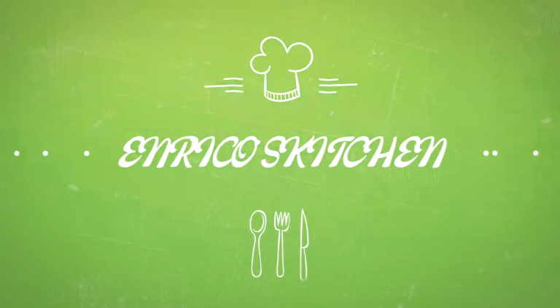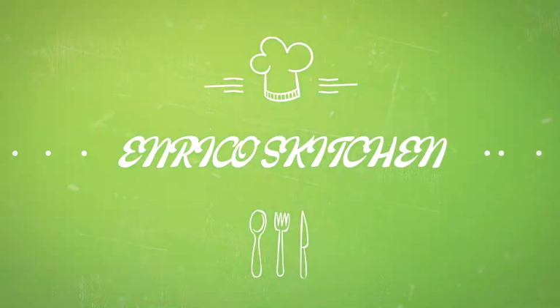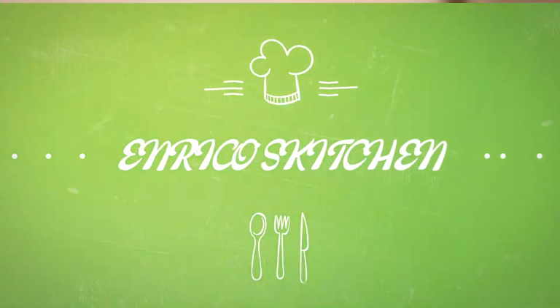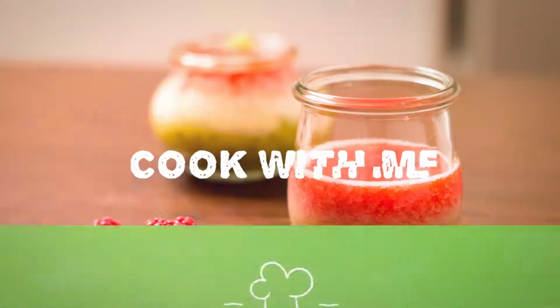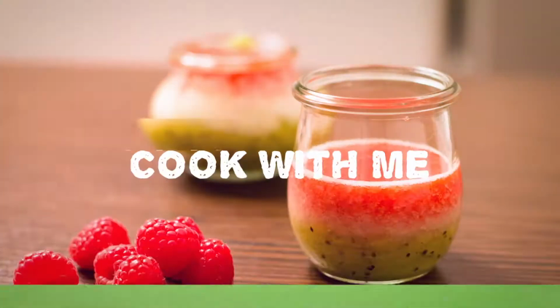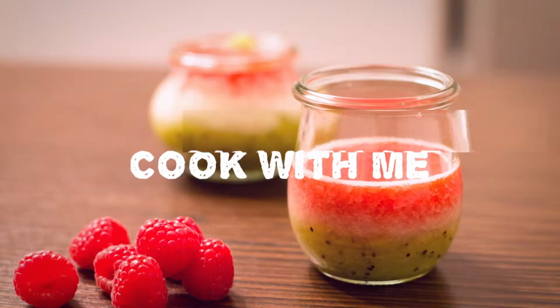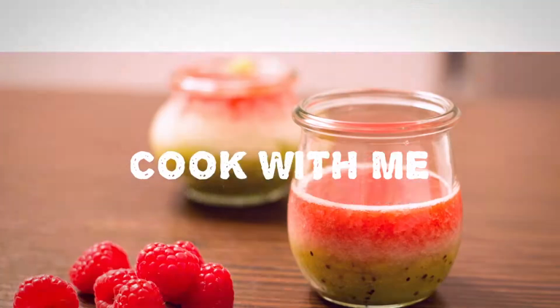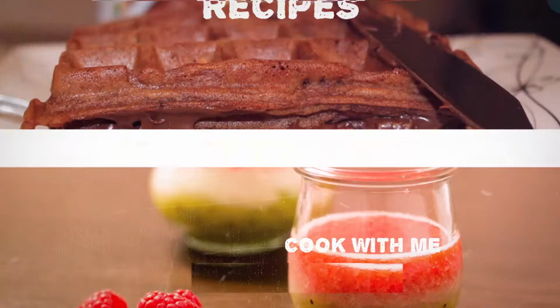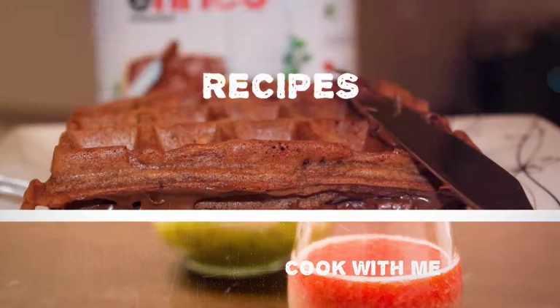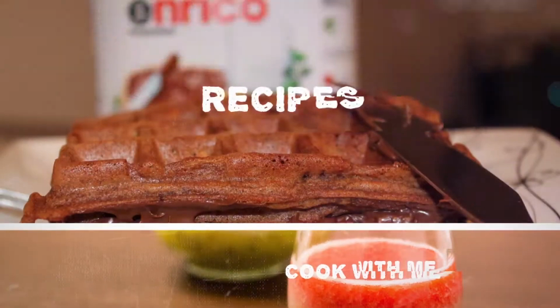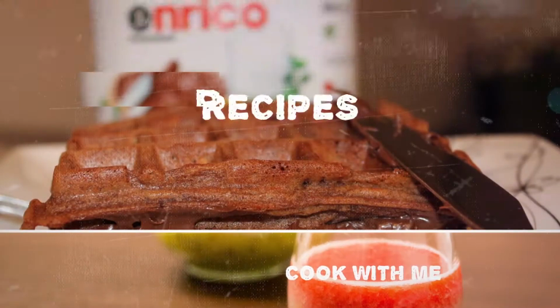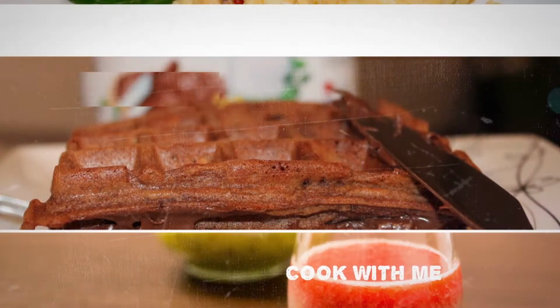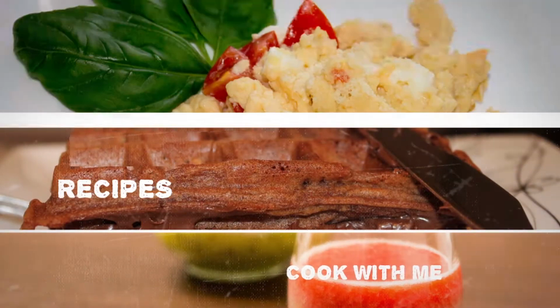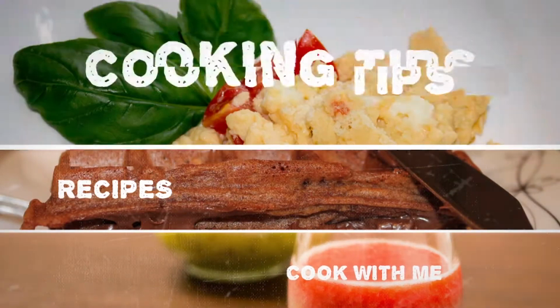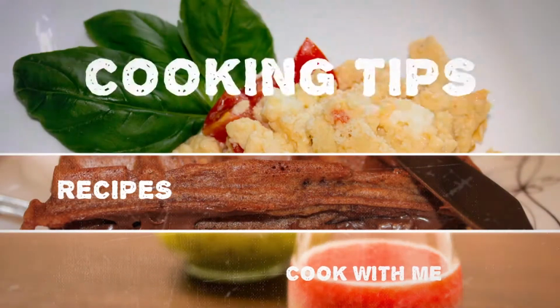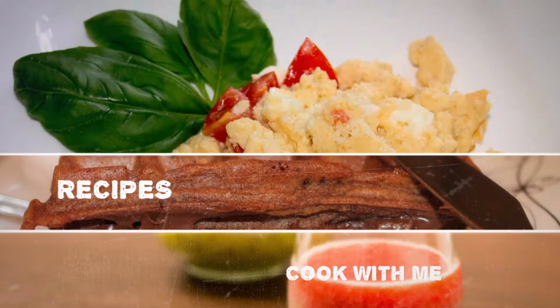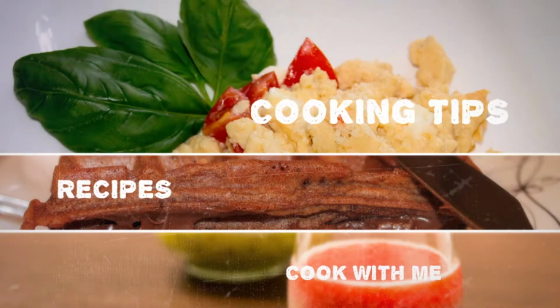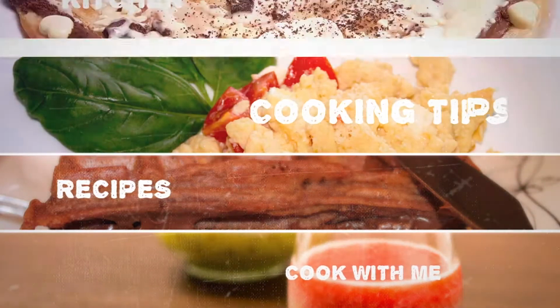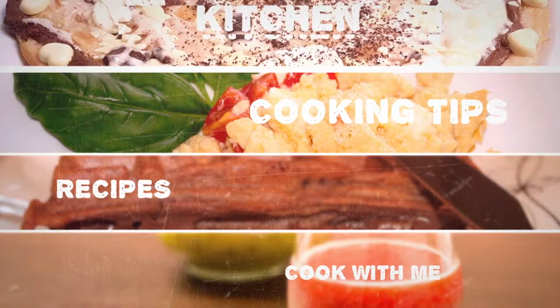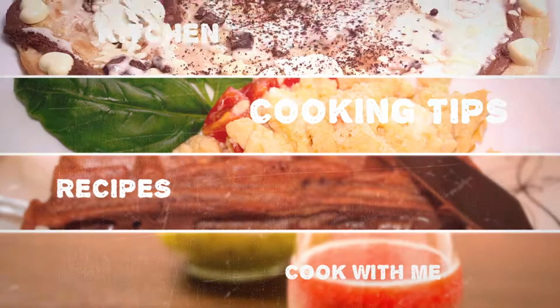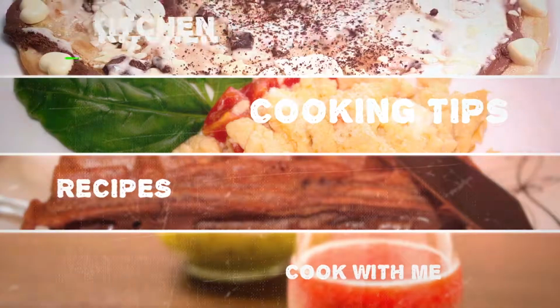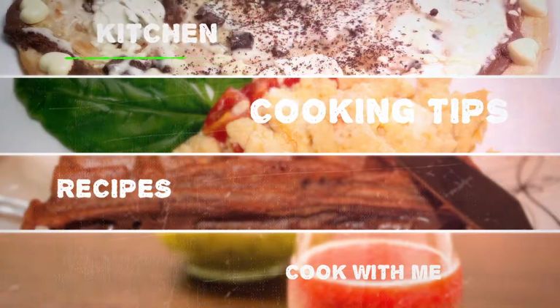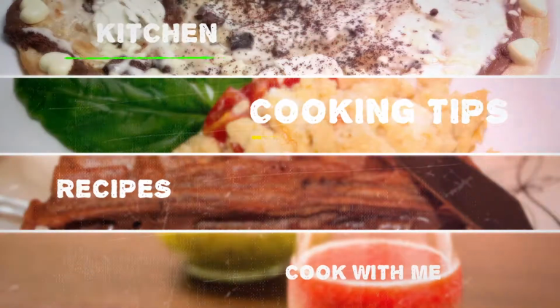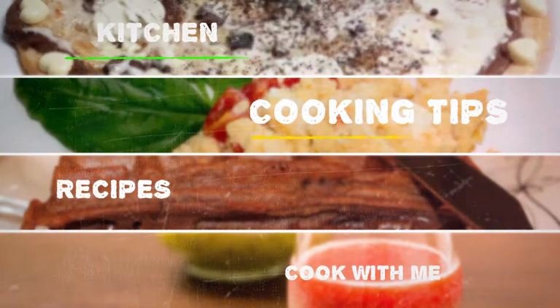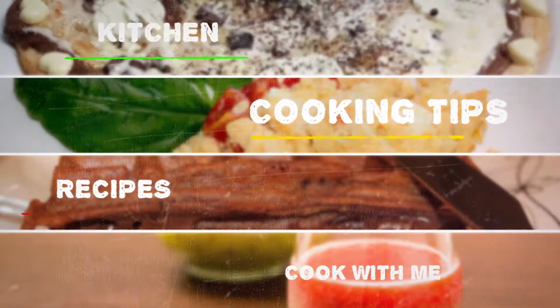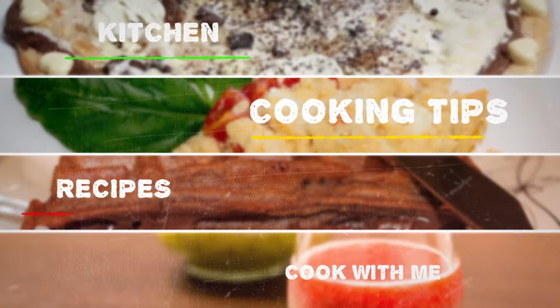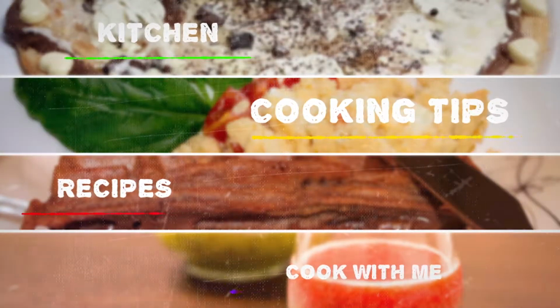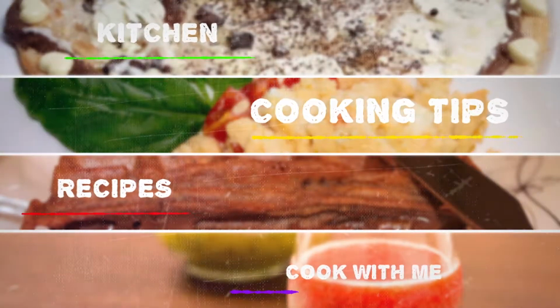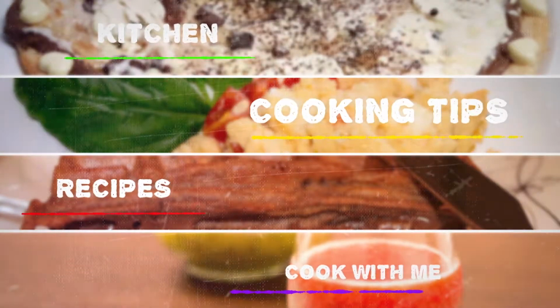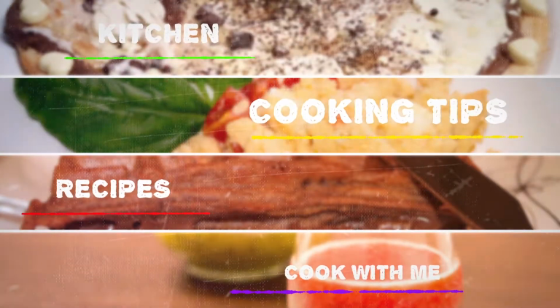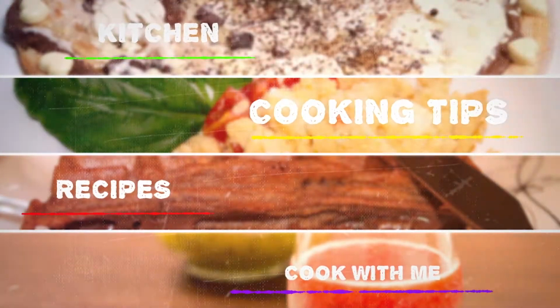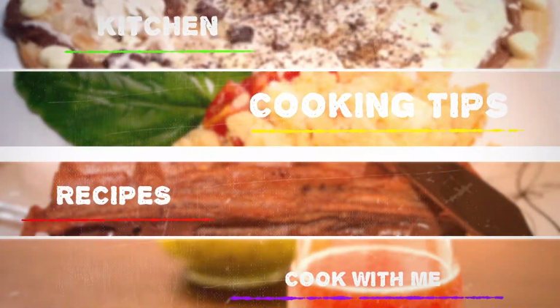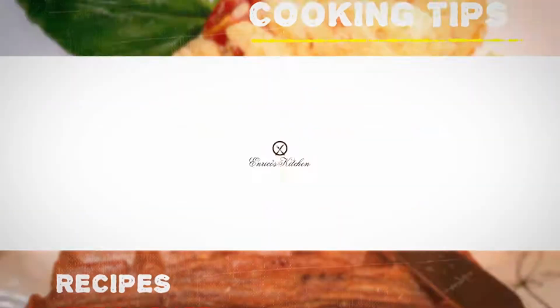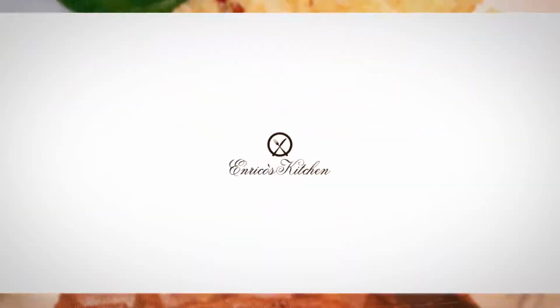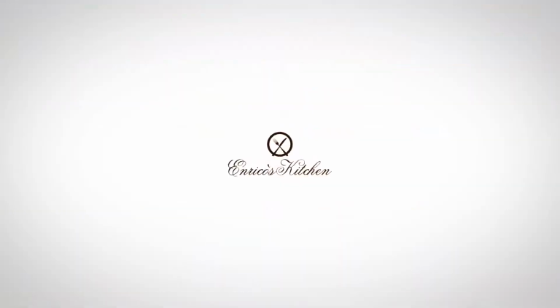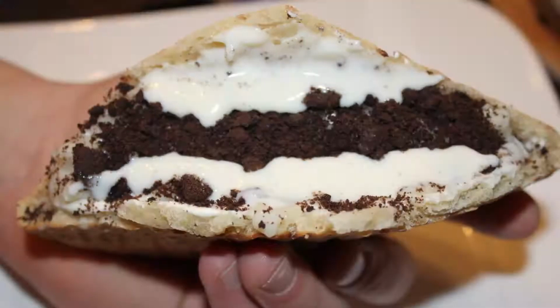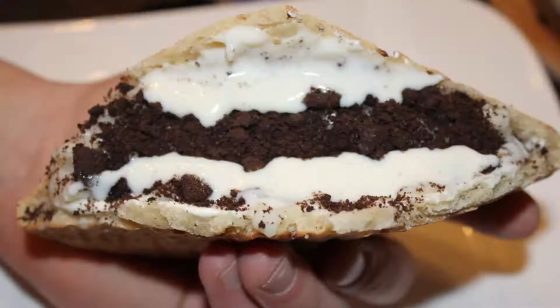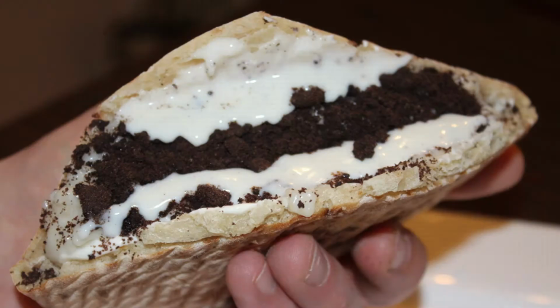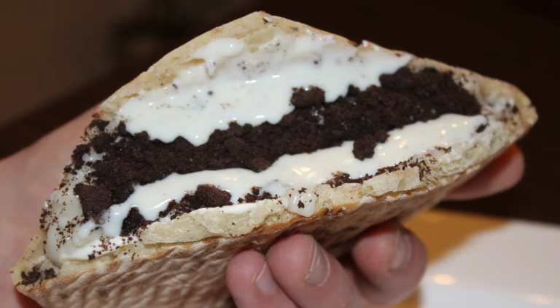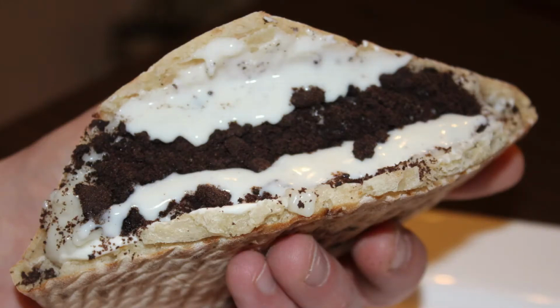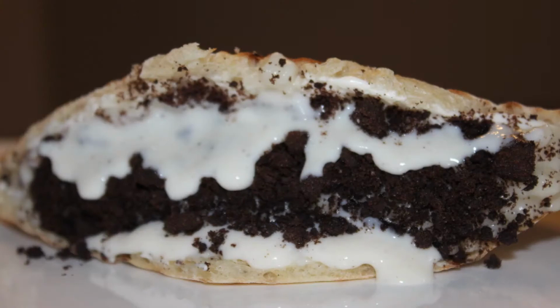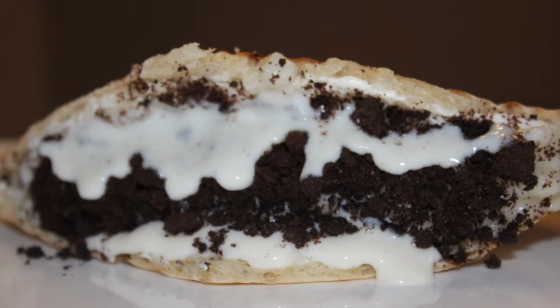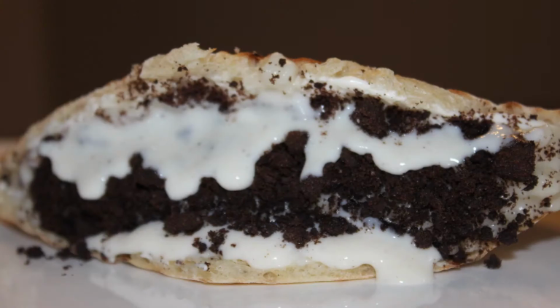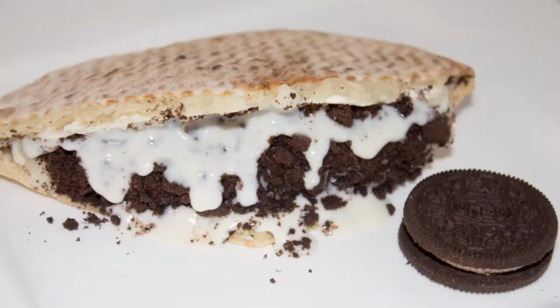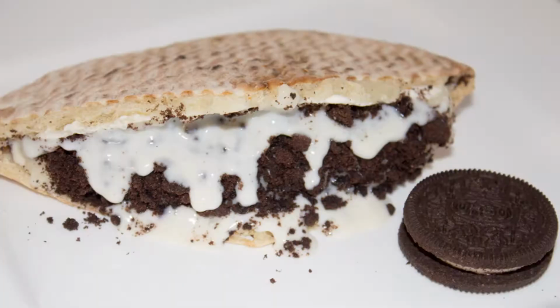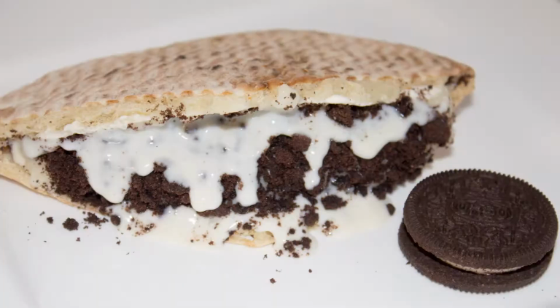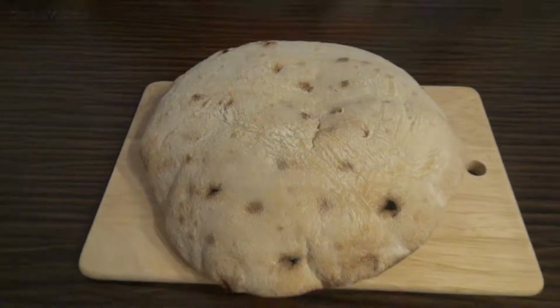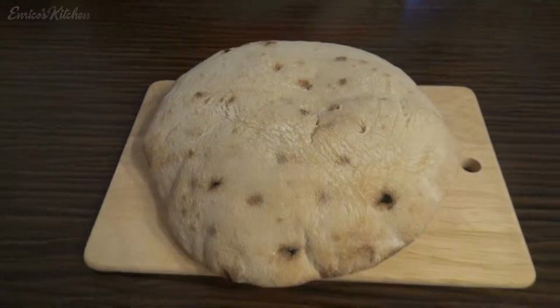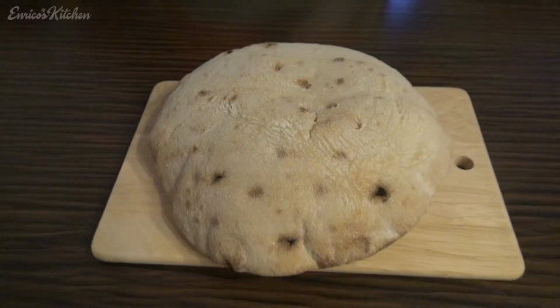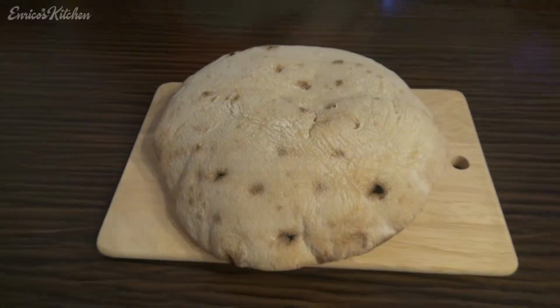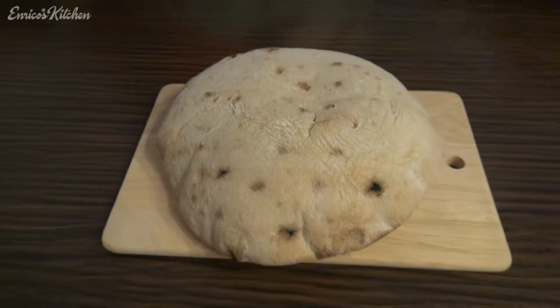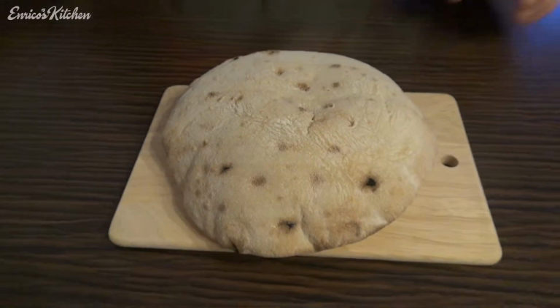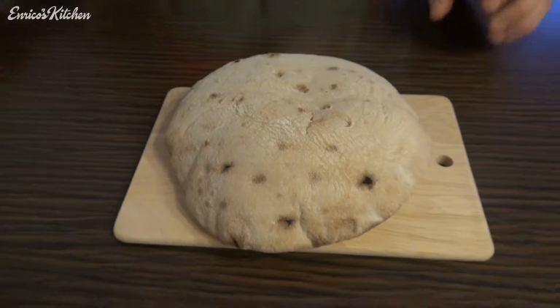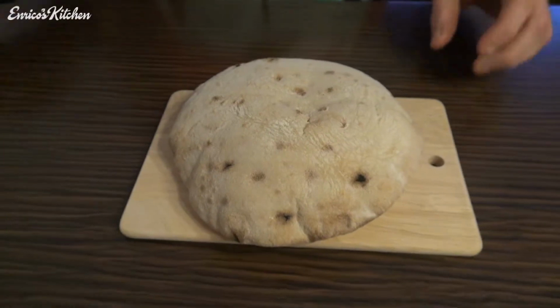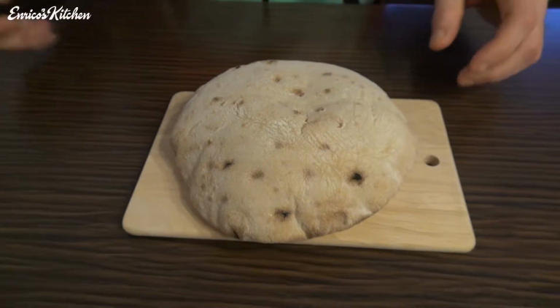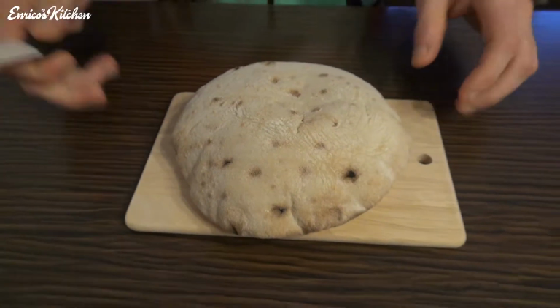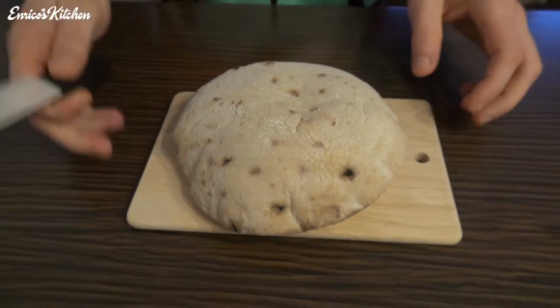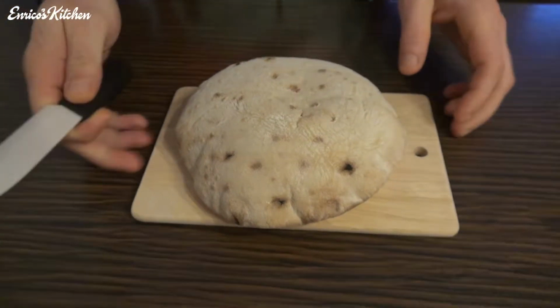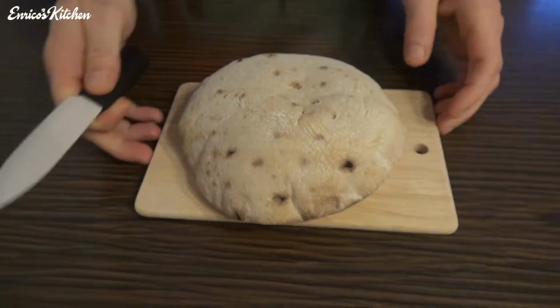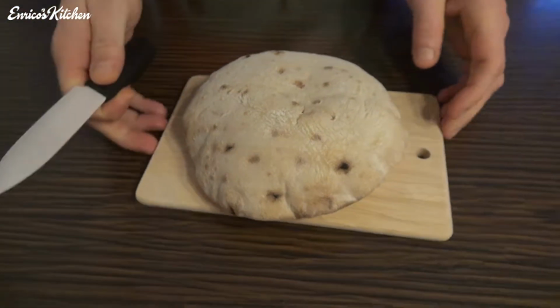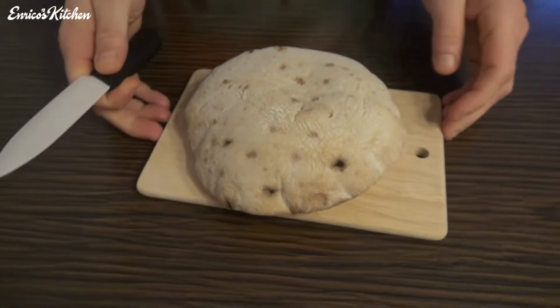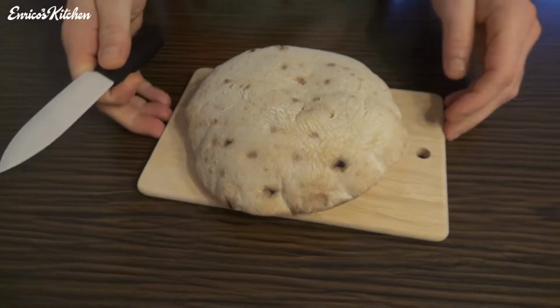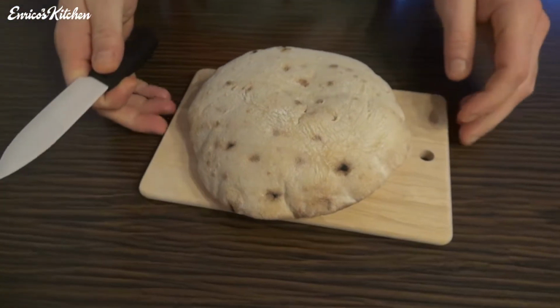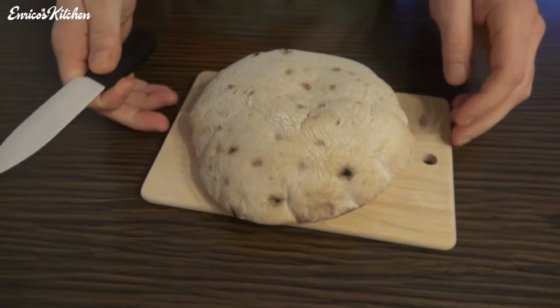Welcome to Enrico's Kitchen. We make today a very tasty Oreo Döner. Let's go!